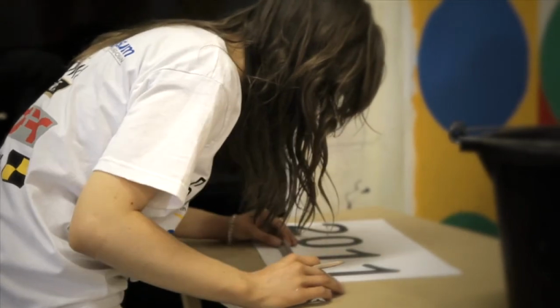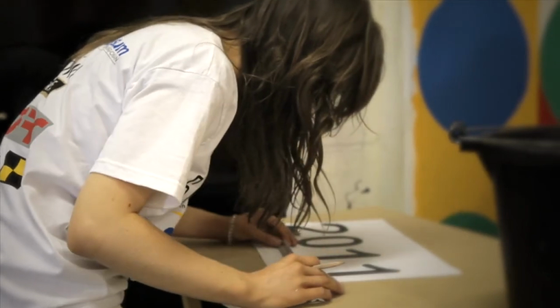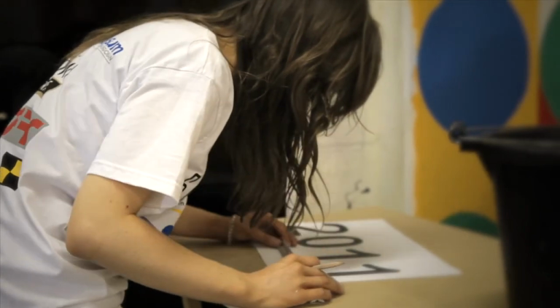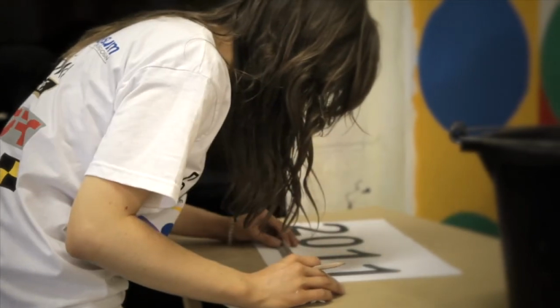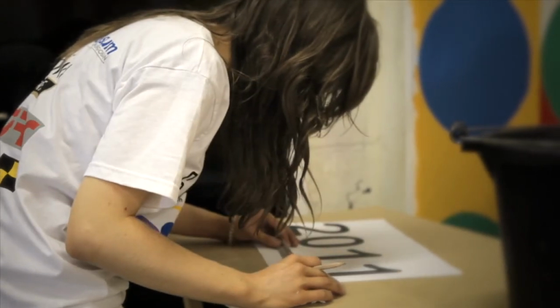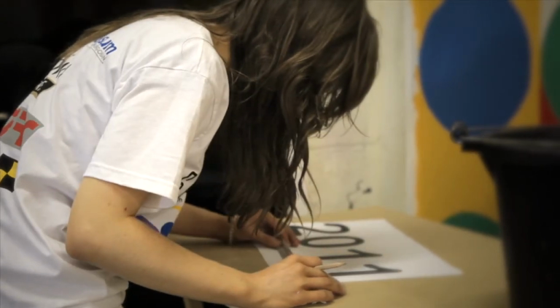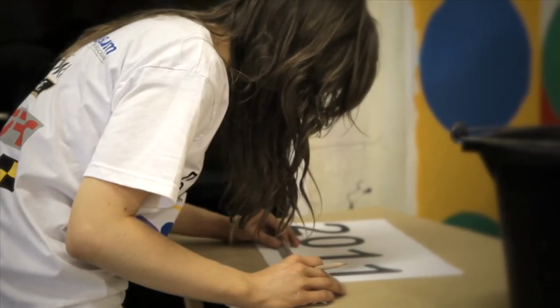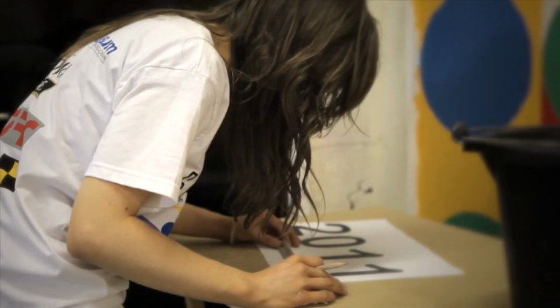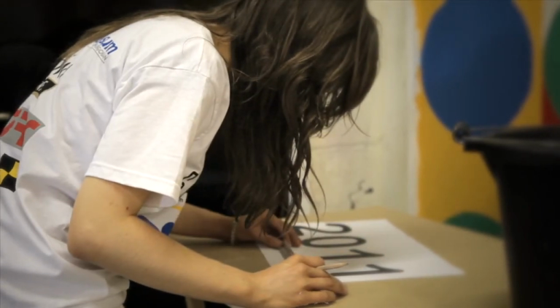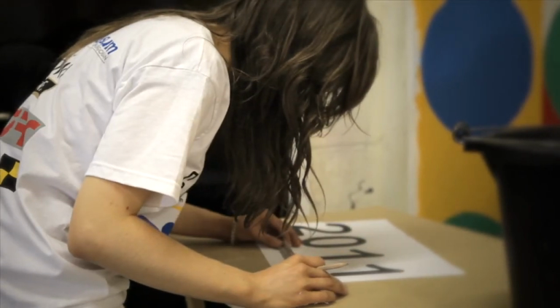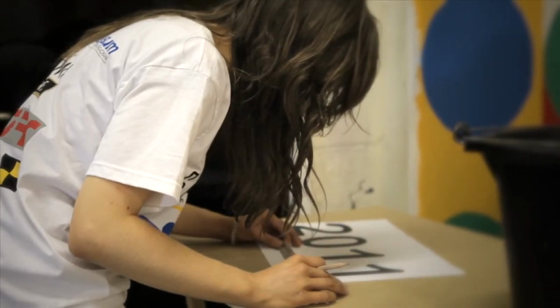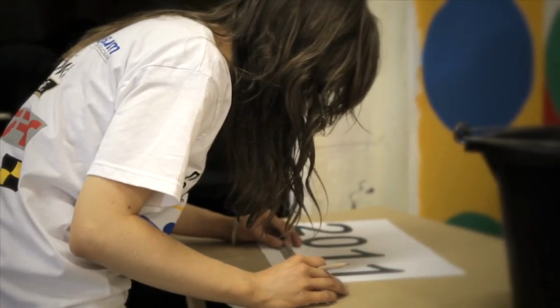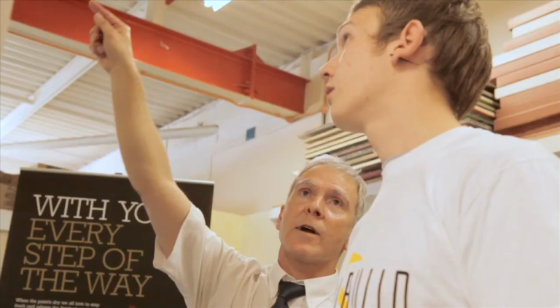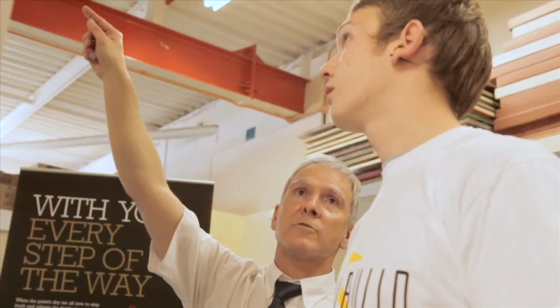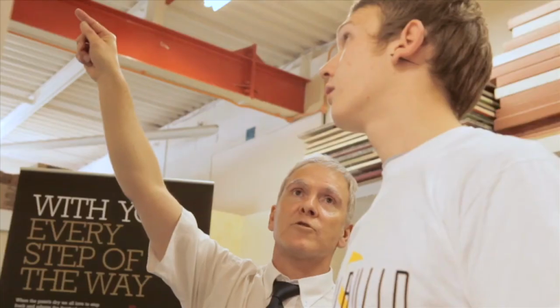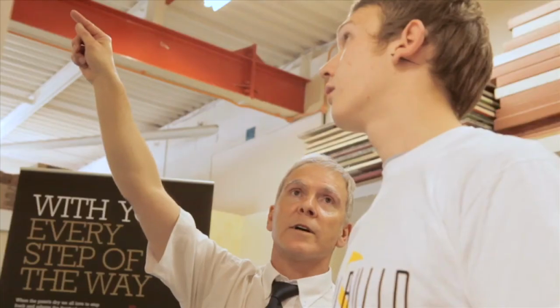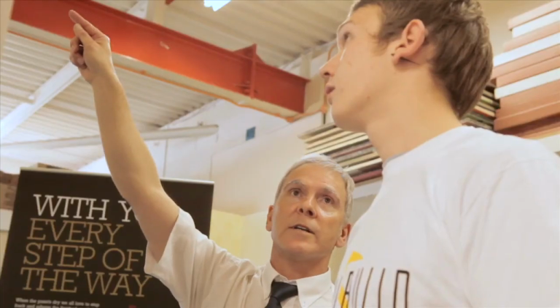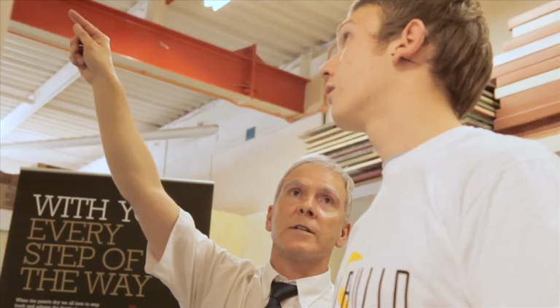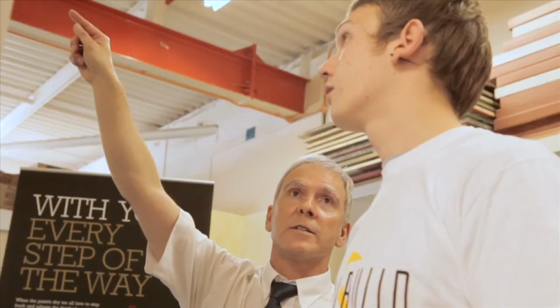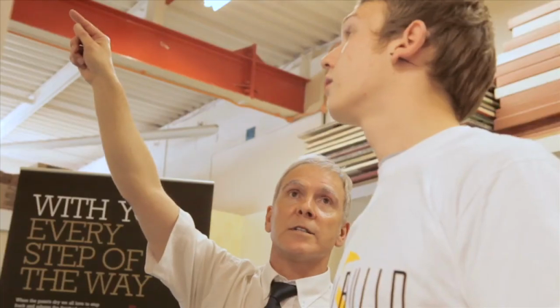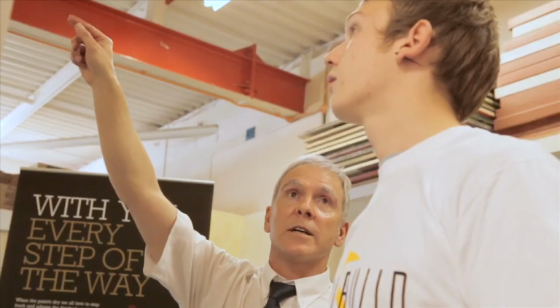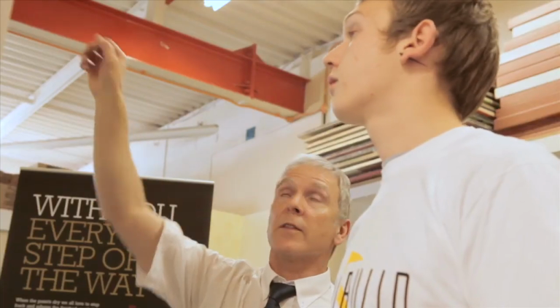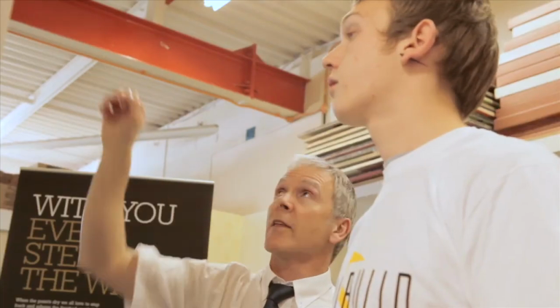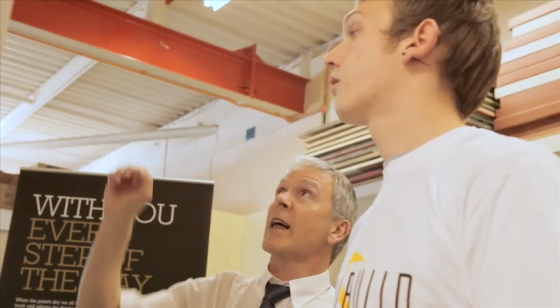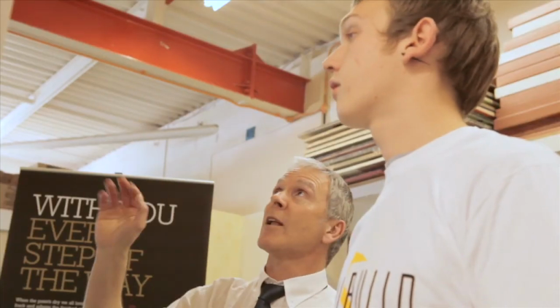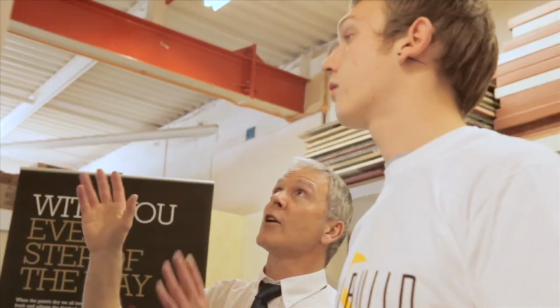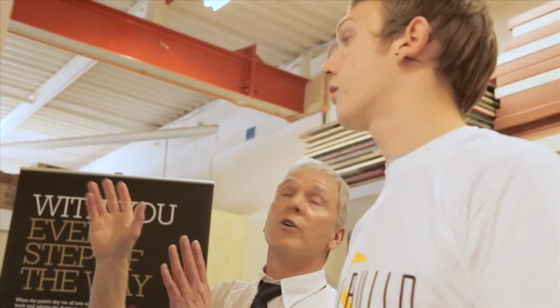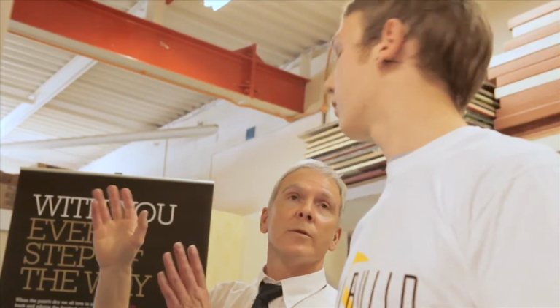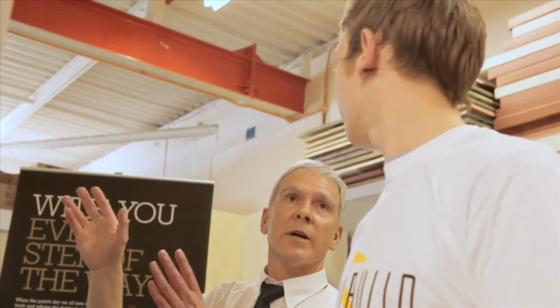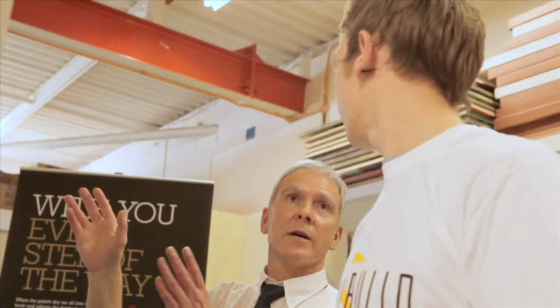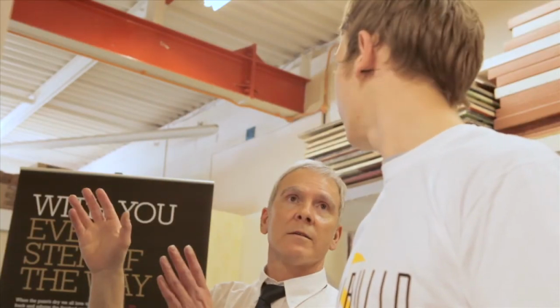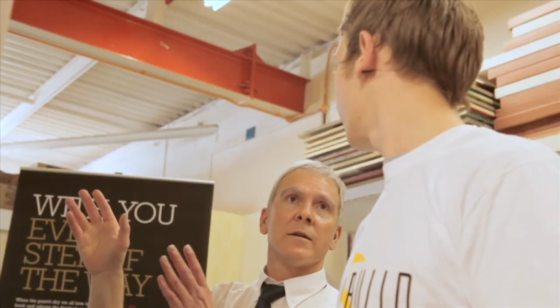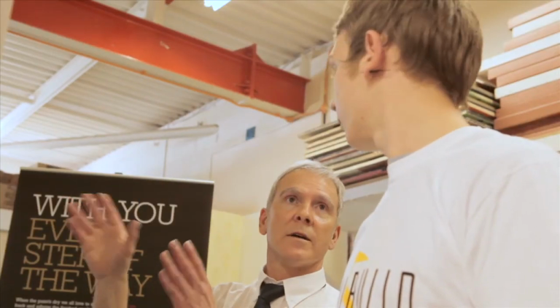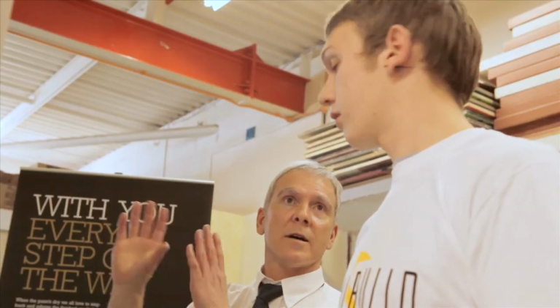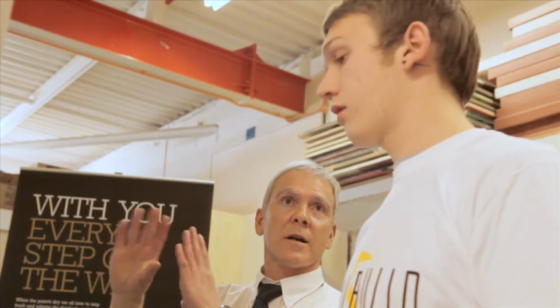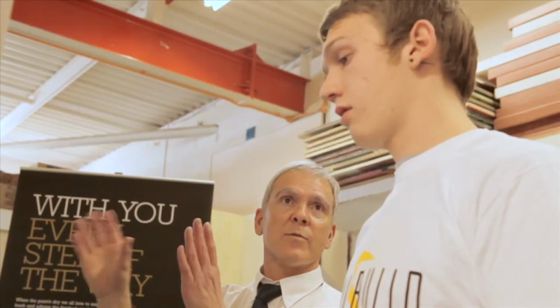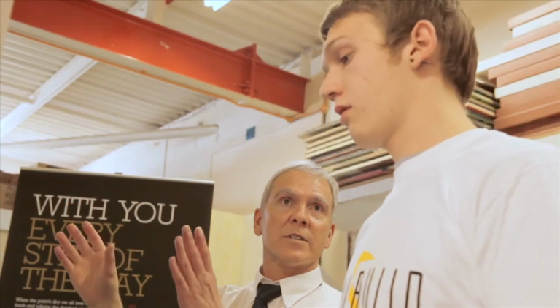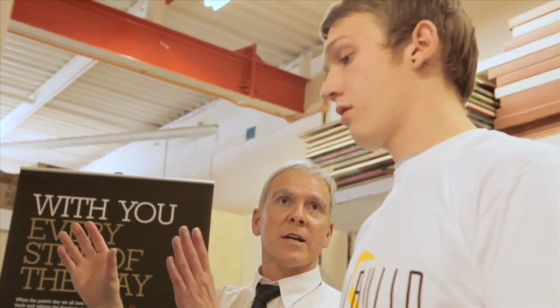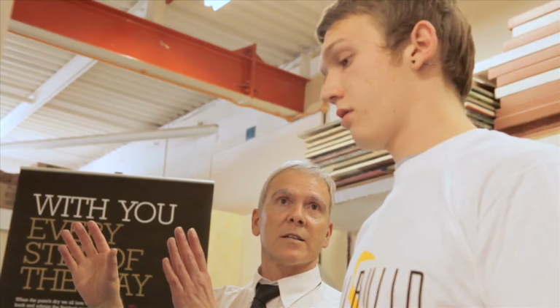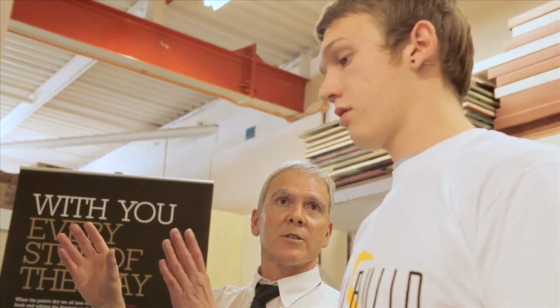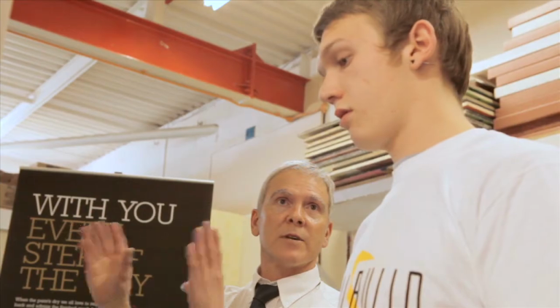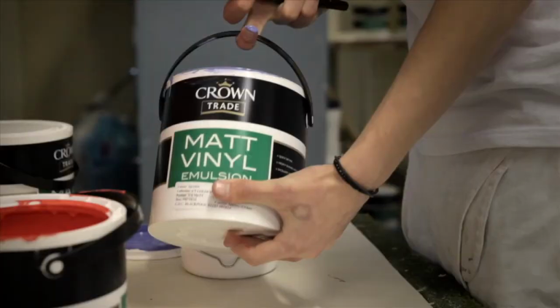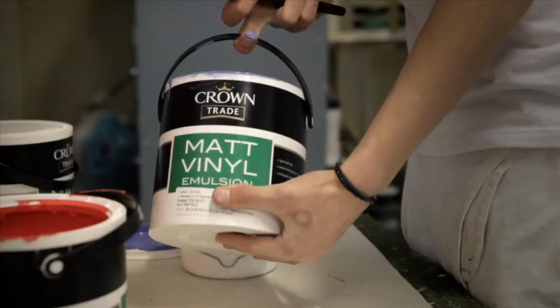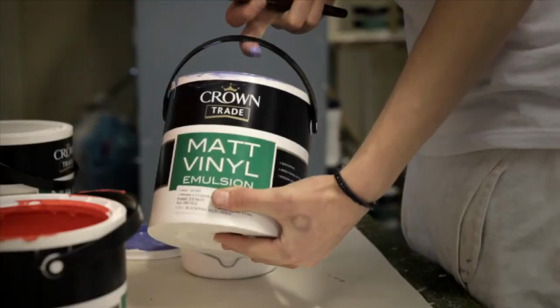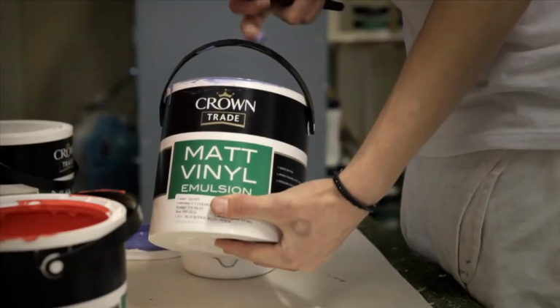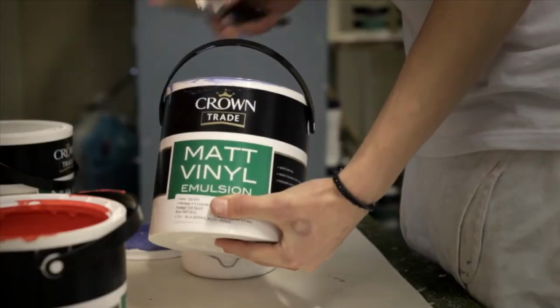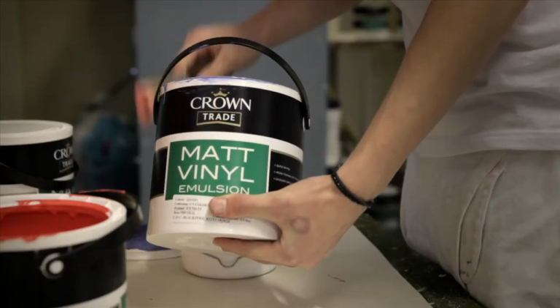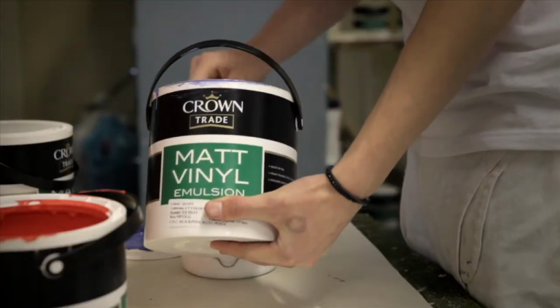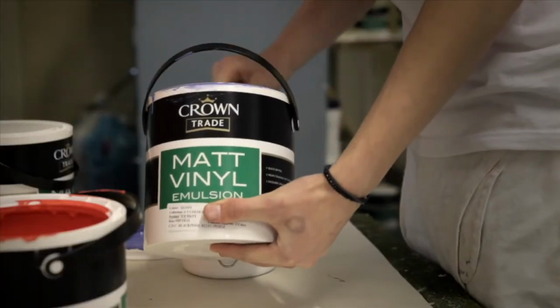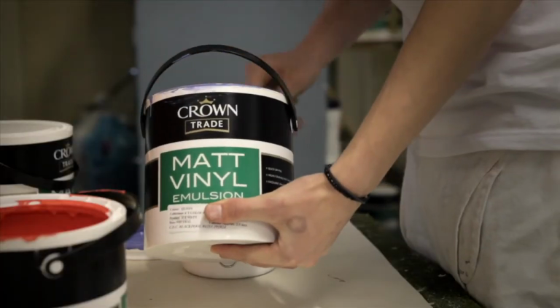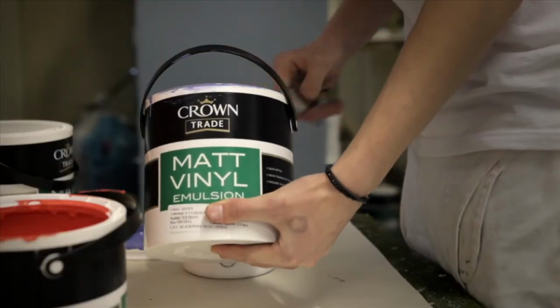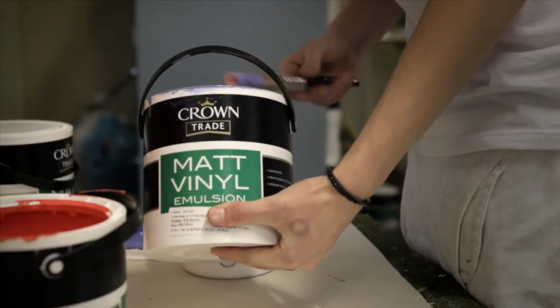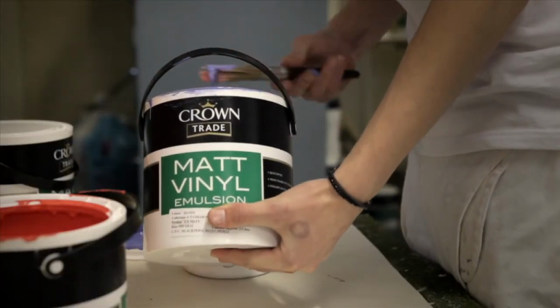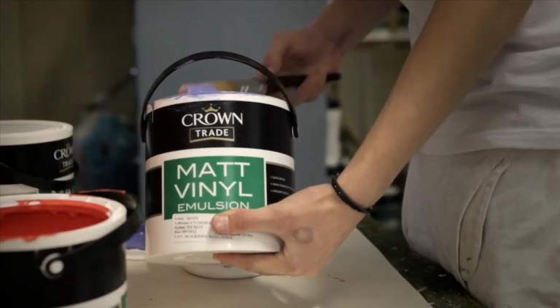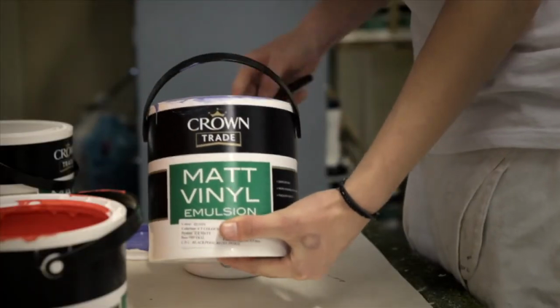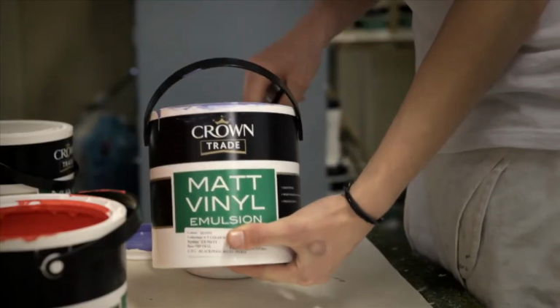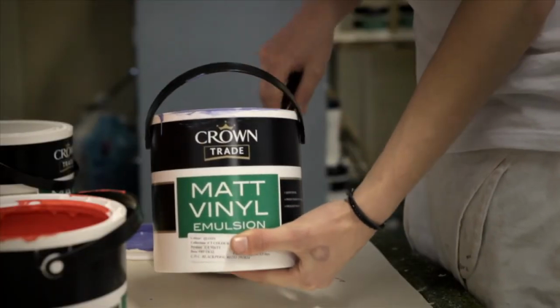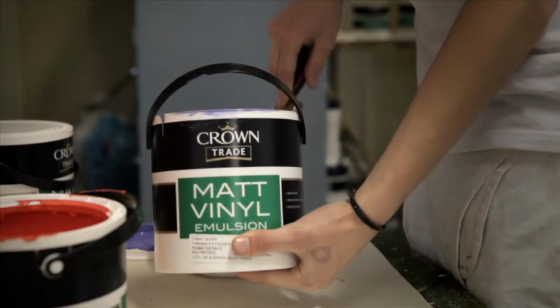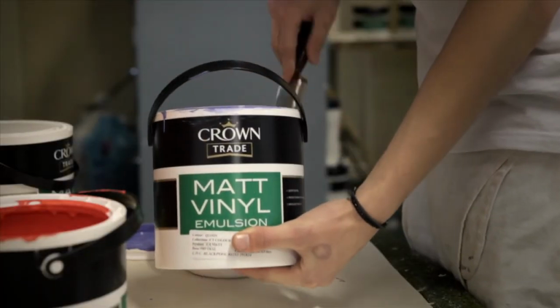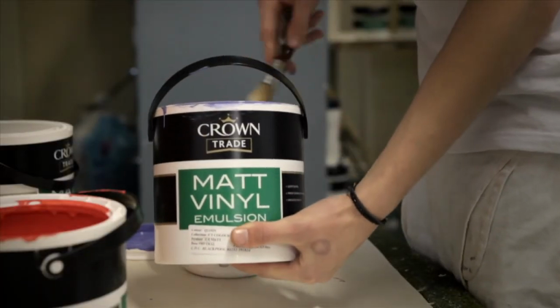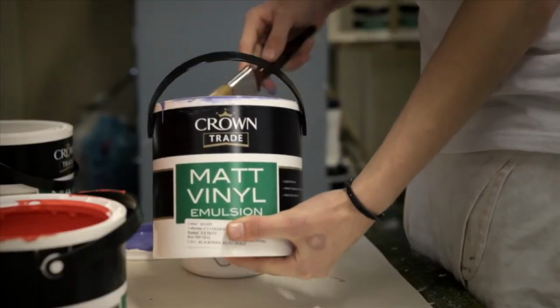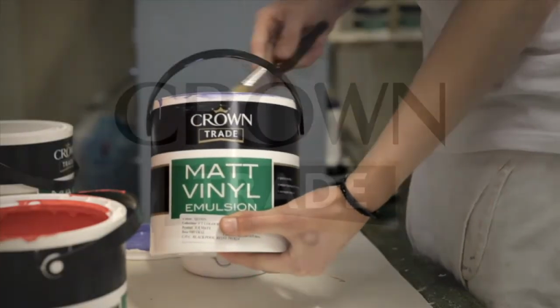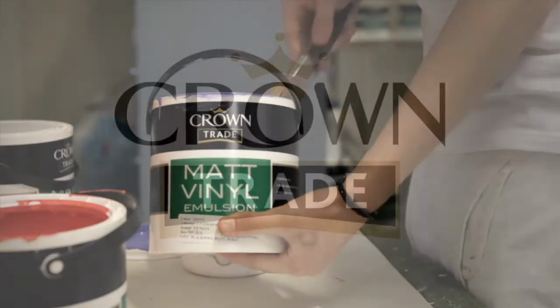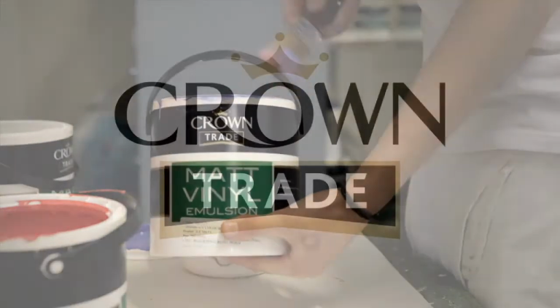Crown obviously manufactures paints, but it's not just all about the paint — it's having that personal touch, and that's the biggest enjoyment that I get out of it.